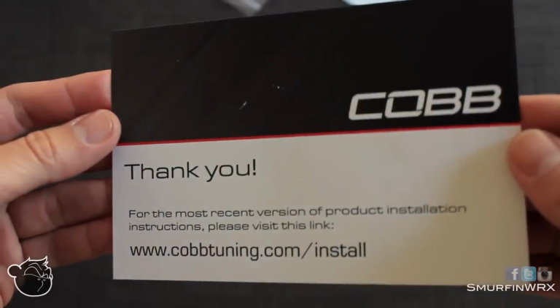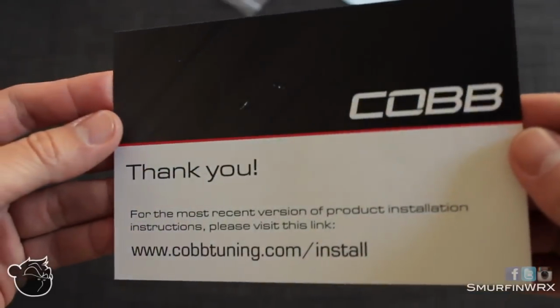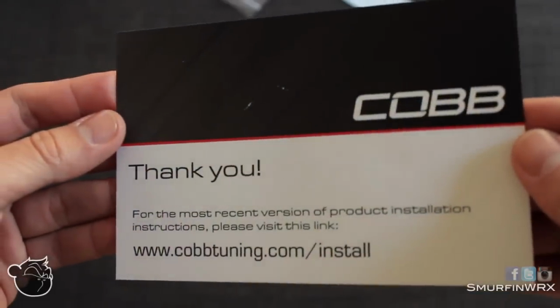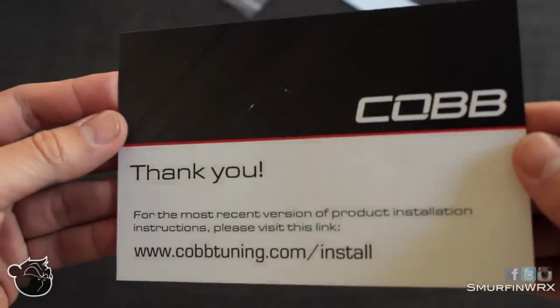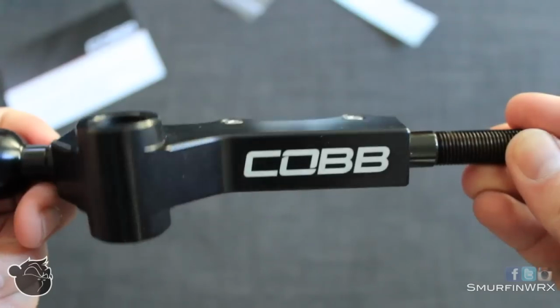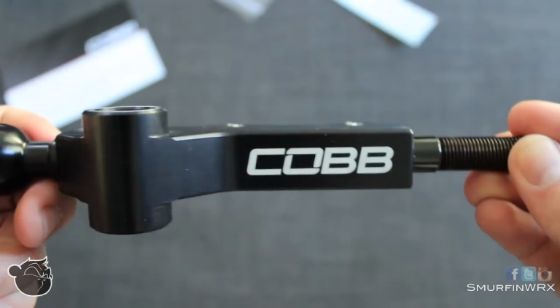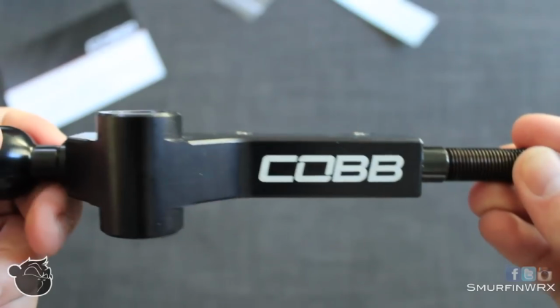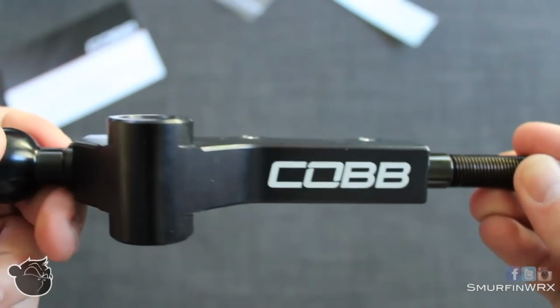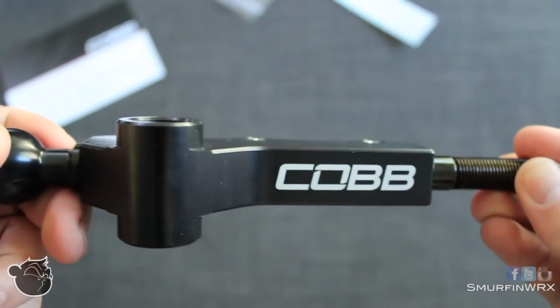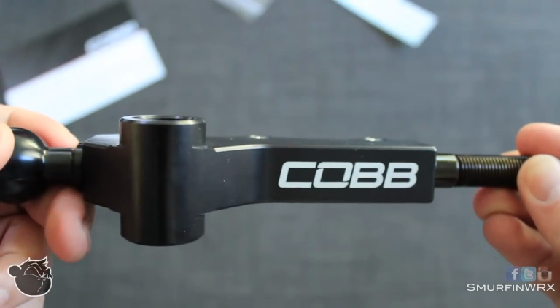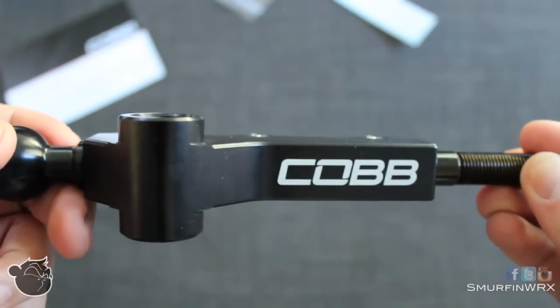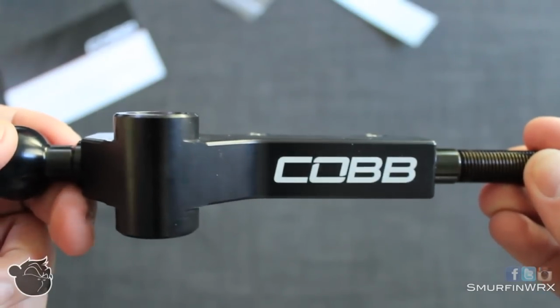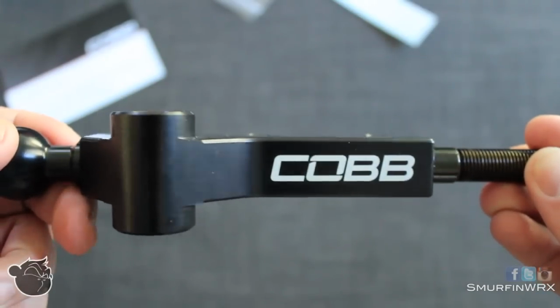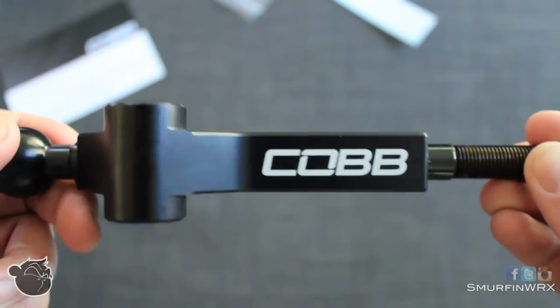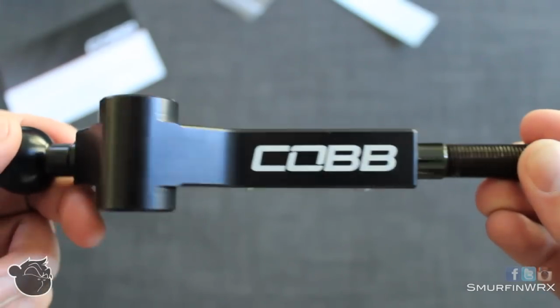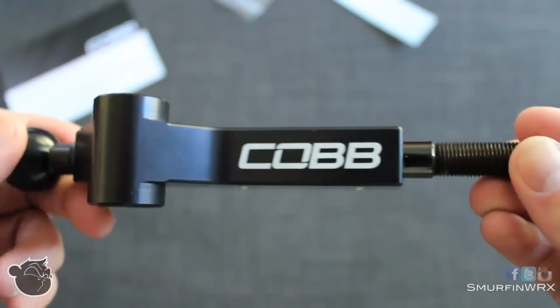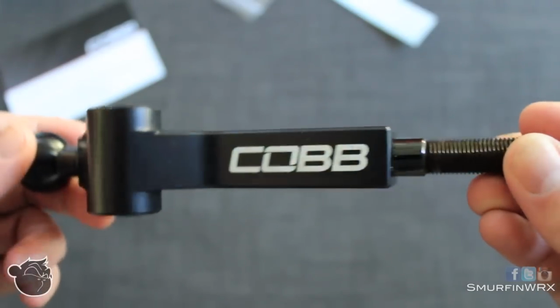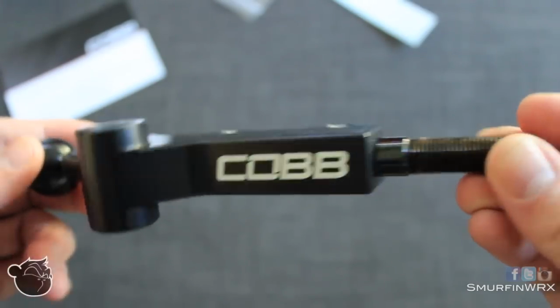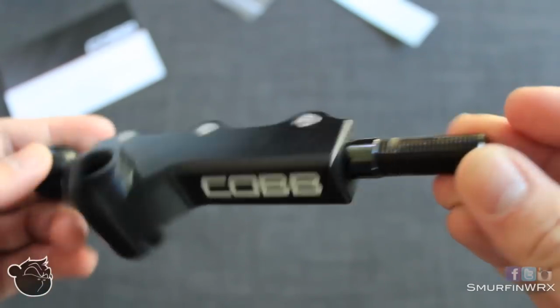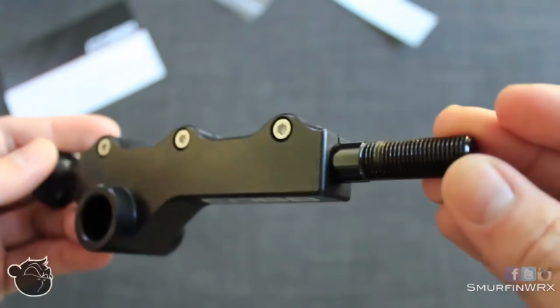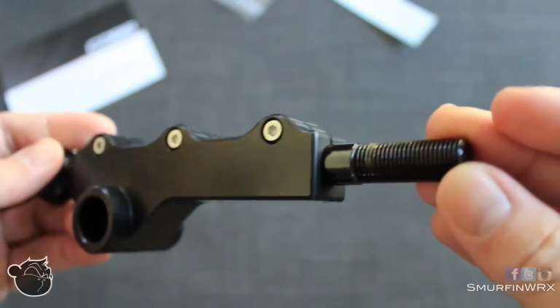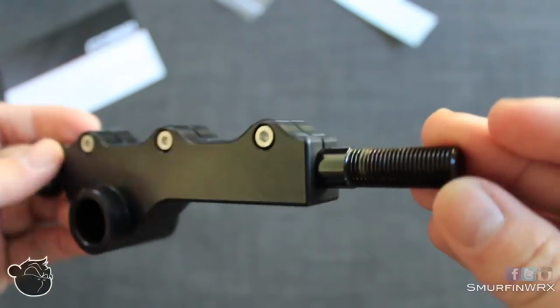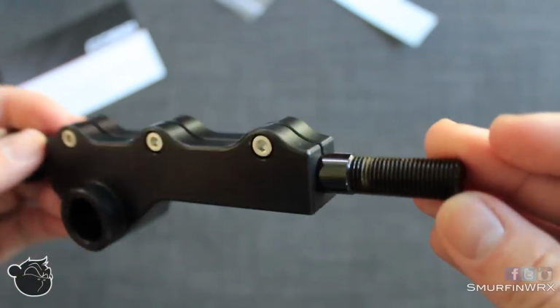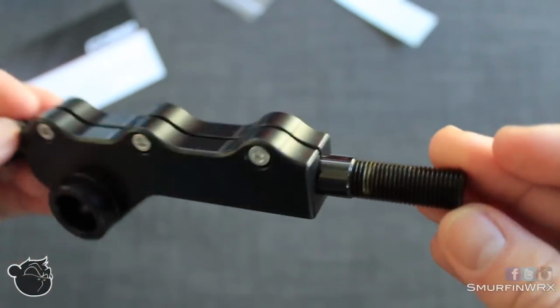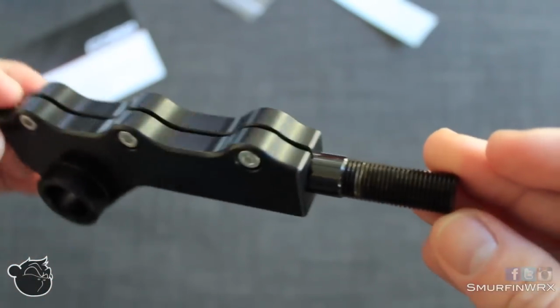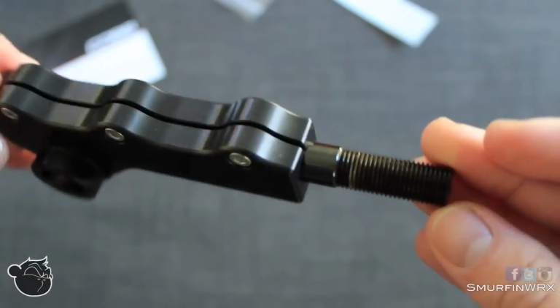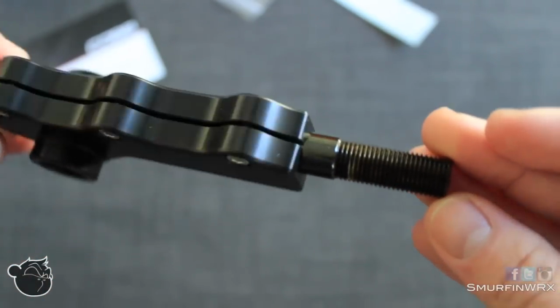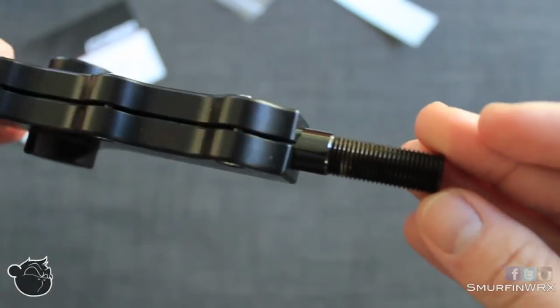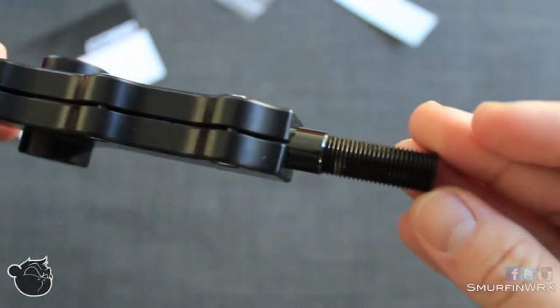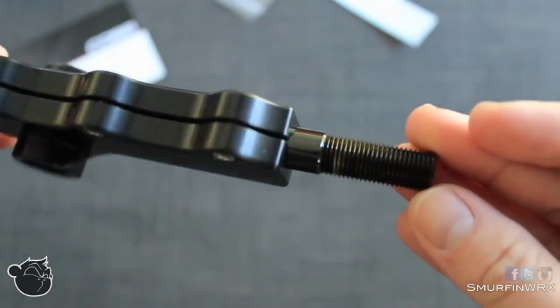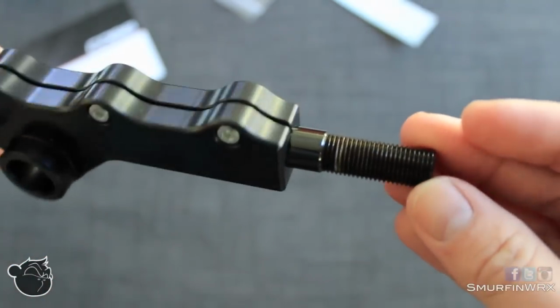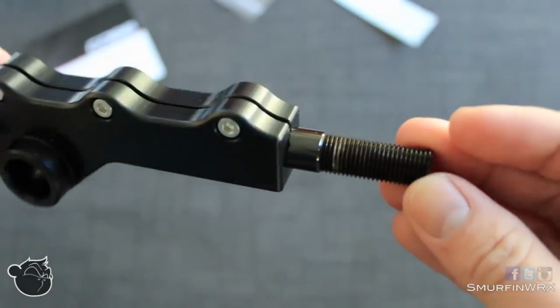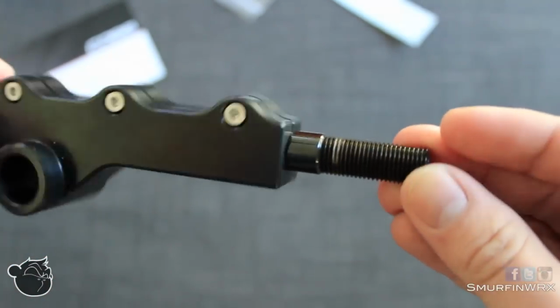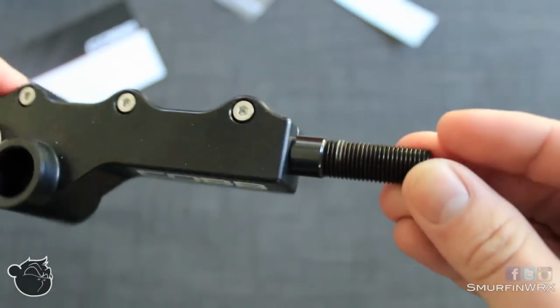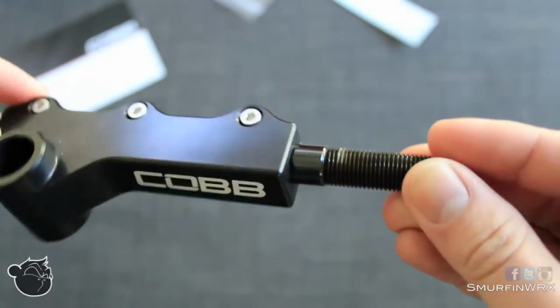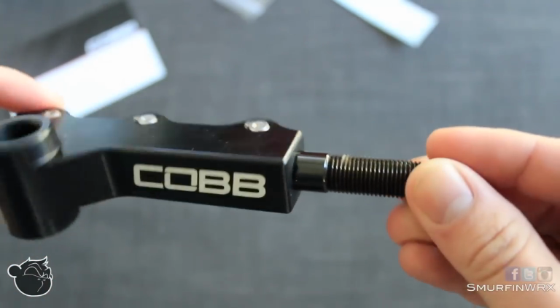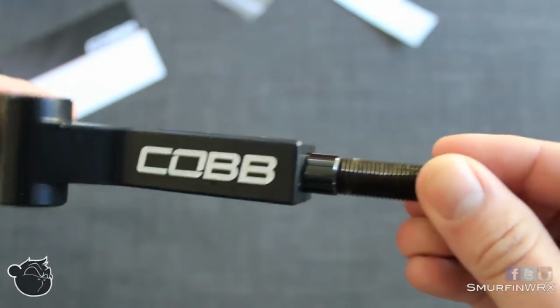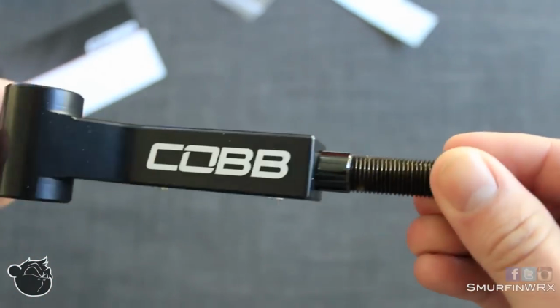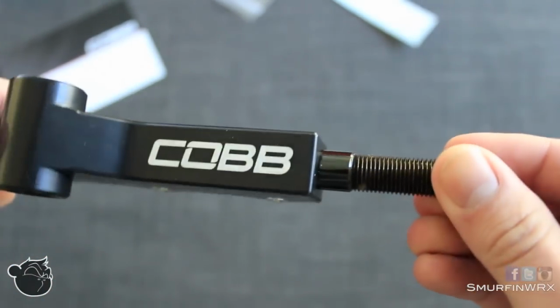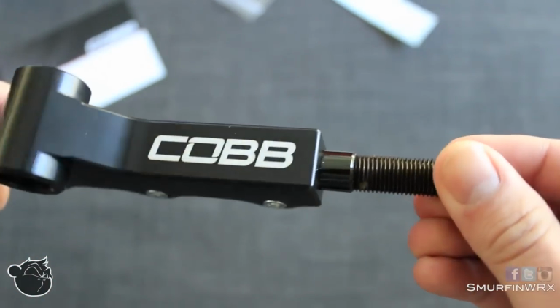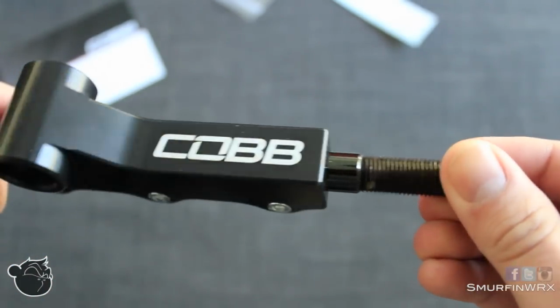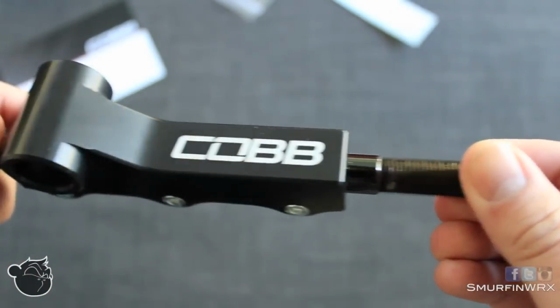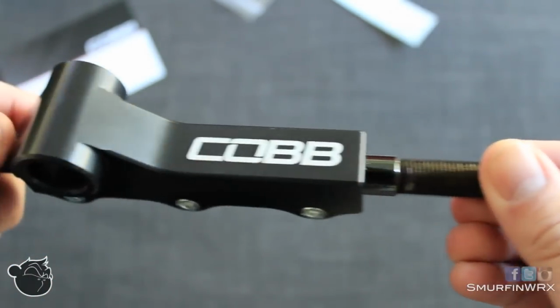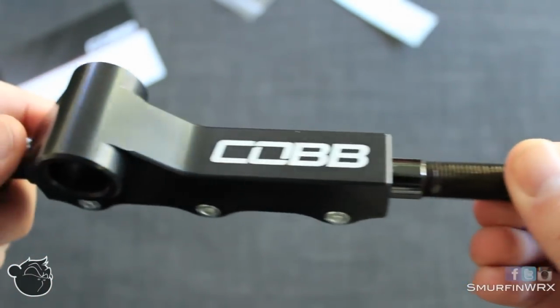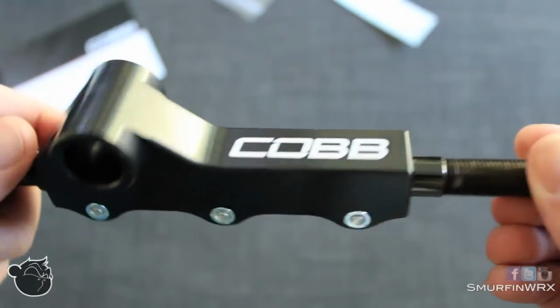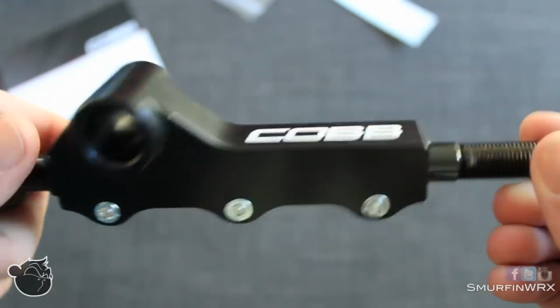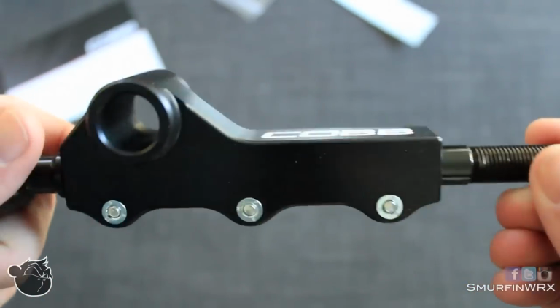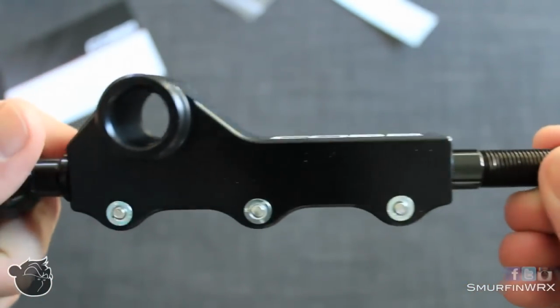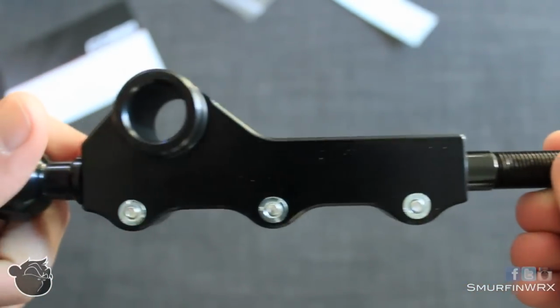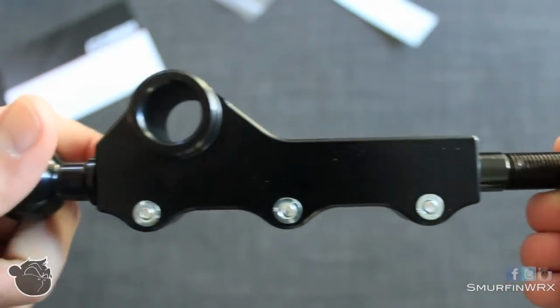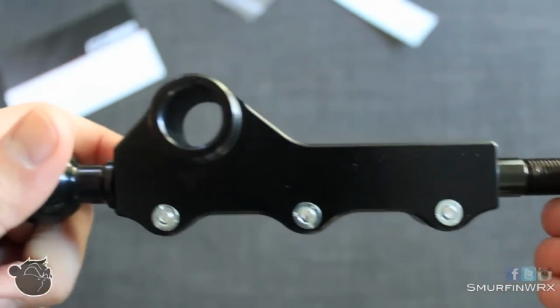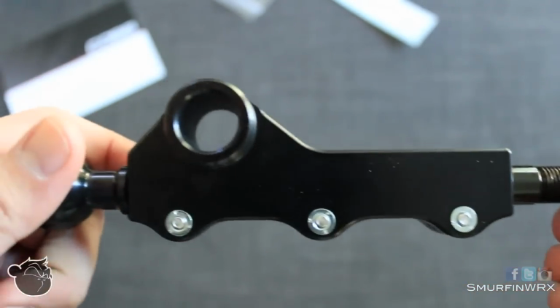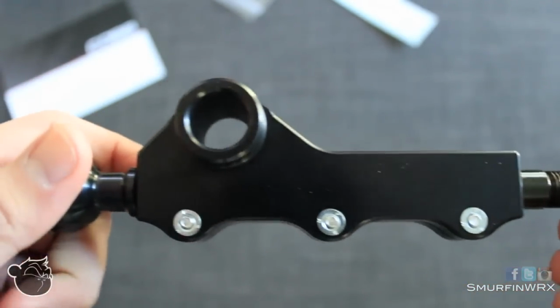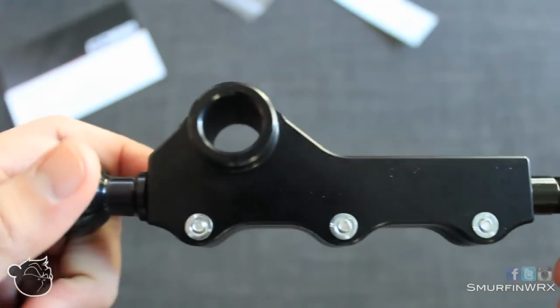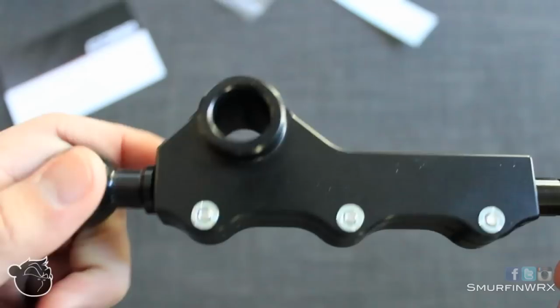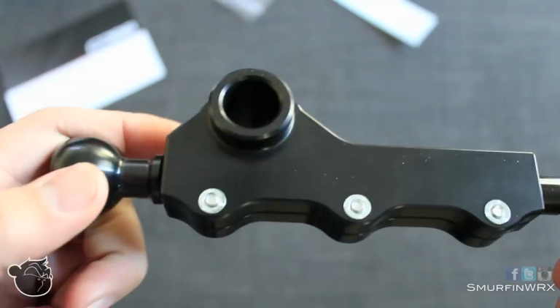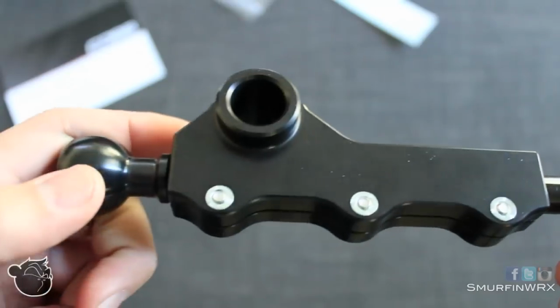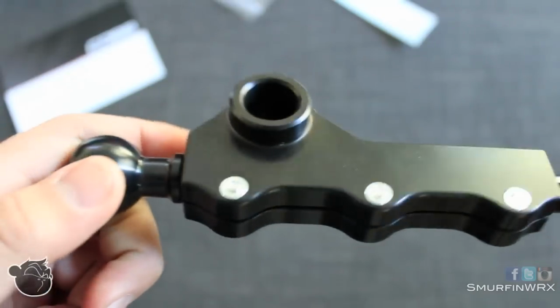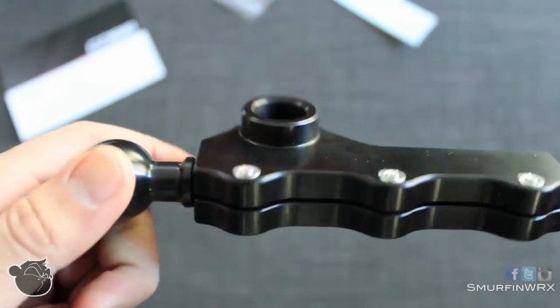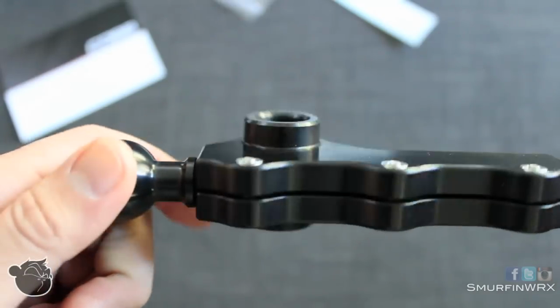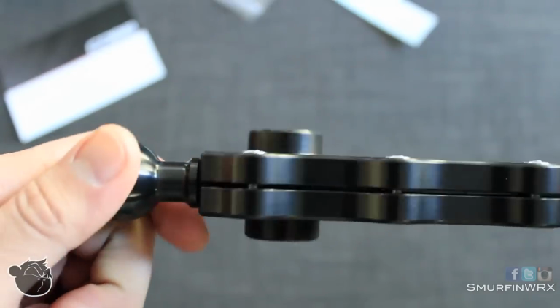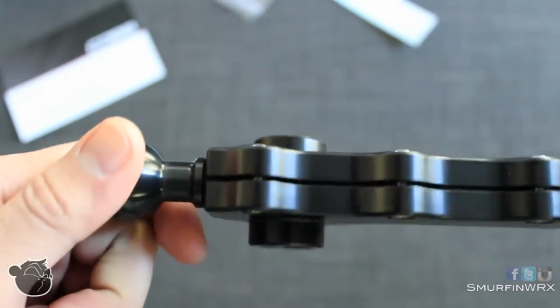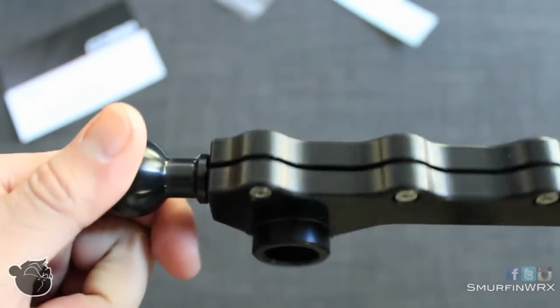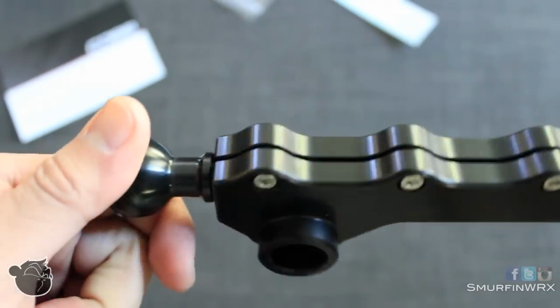So let's get down to the specs. The Cobb Short Shifter is machined from 6061 aluminum, which provides superior strength — especially when you're shifting.